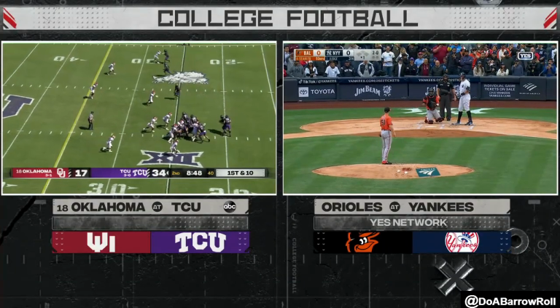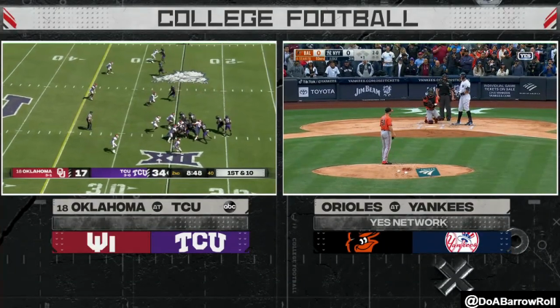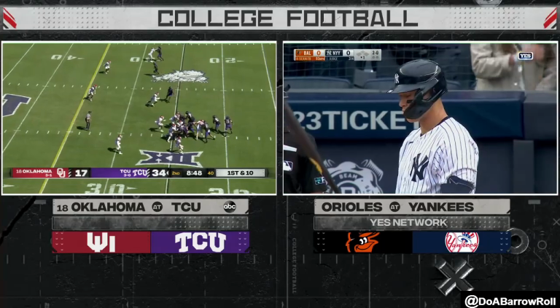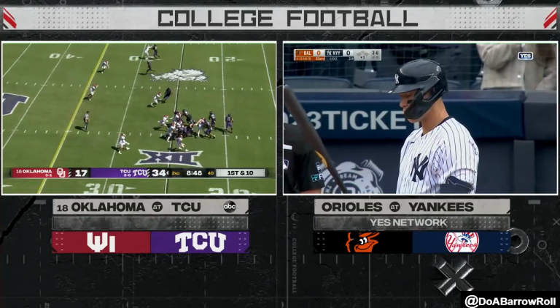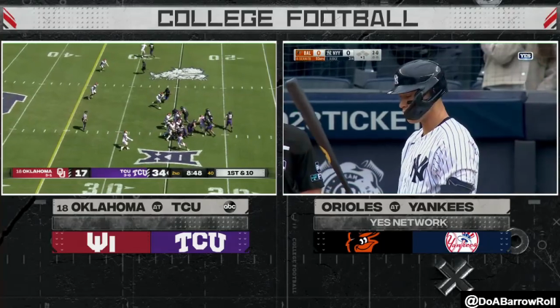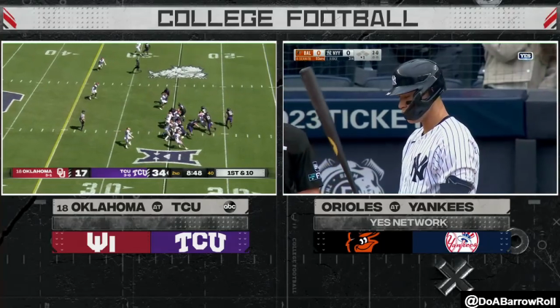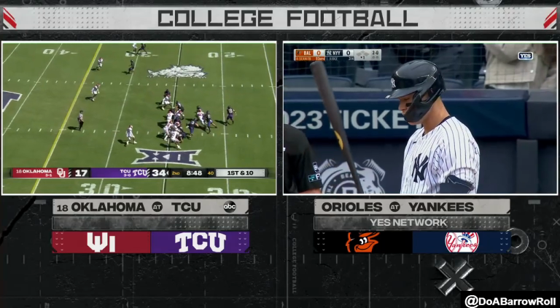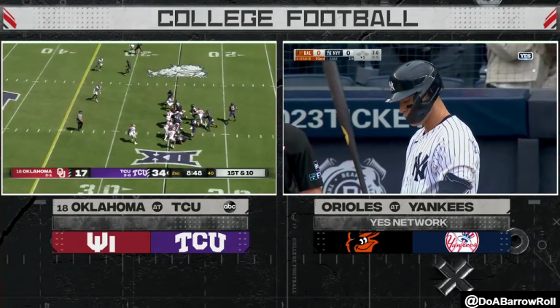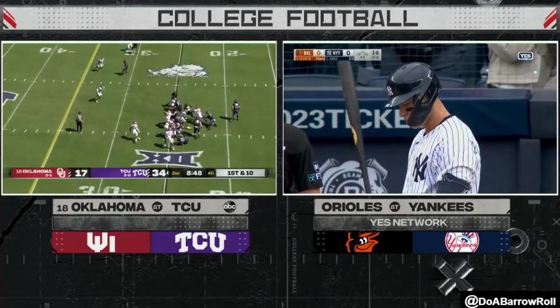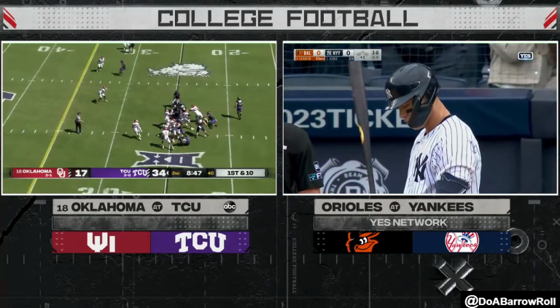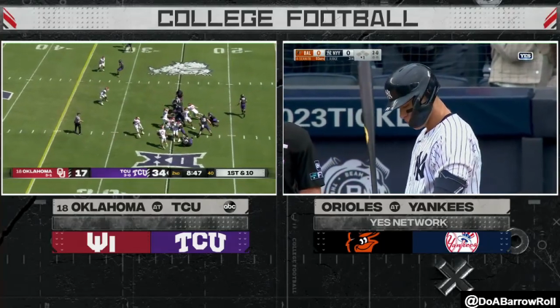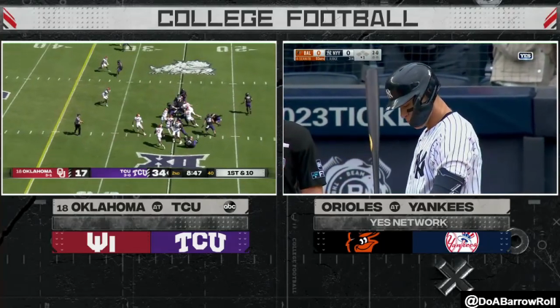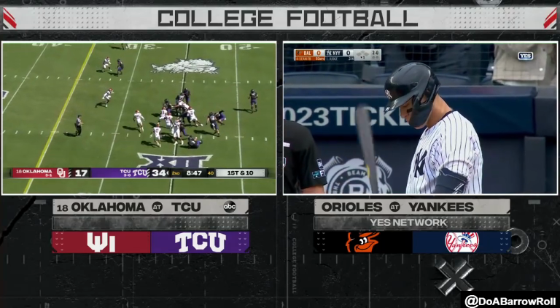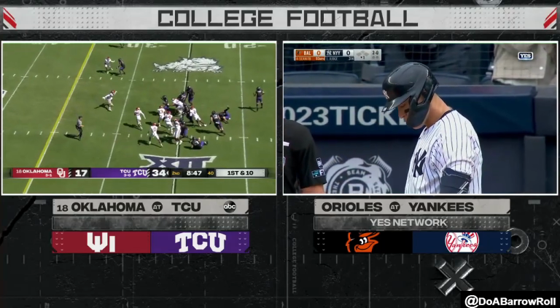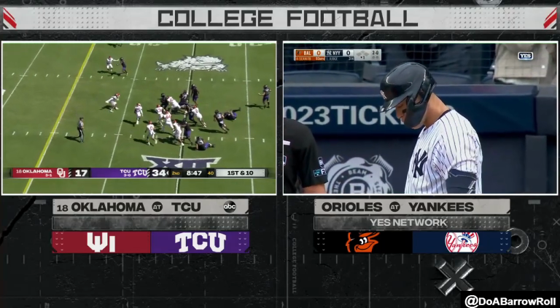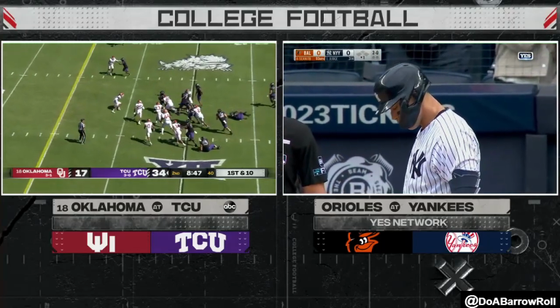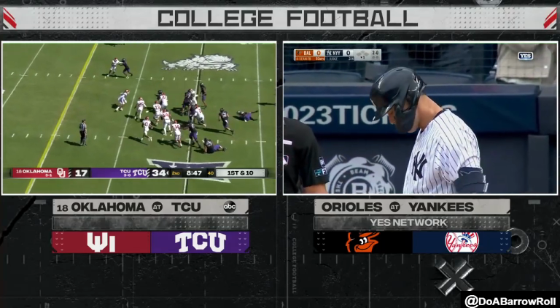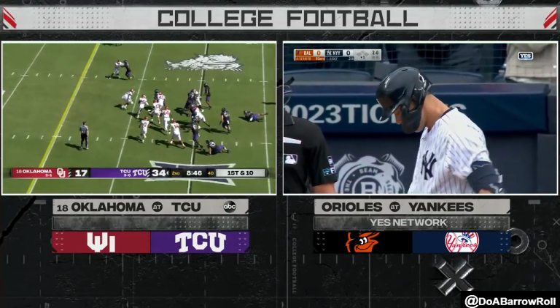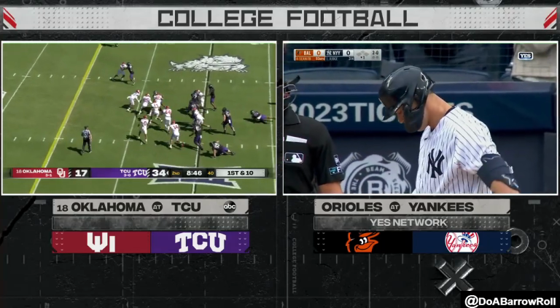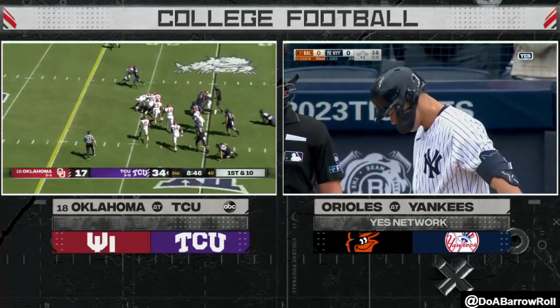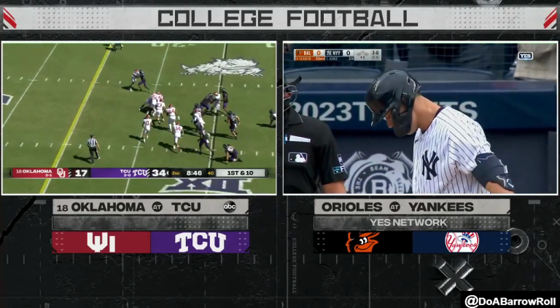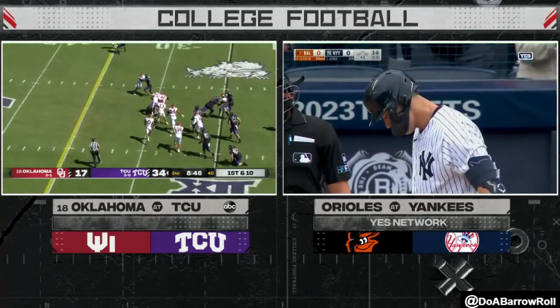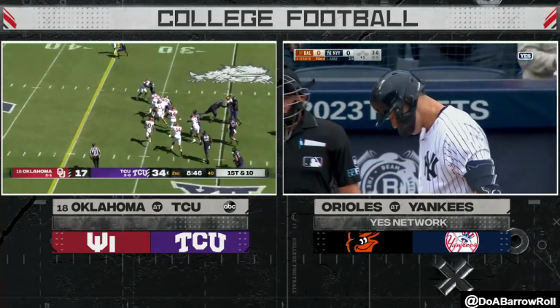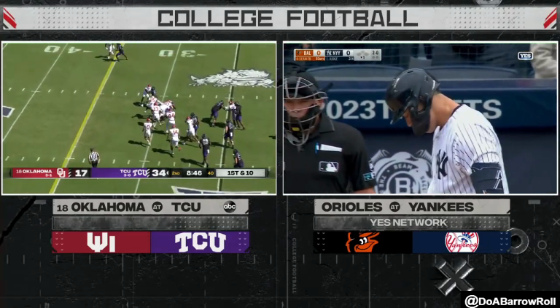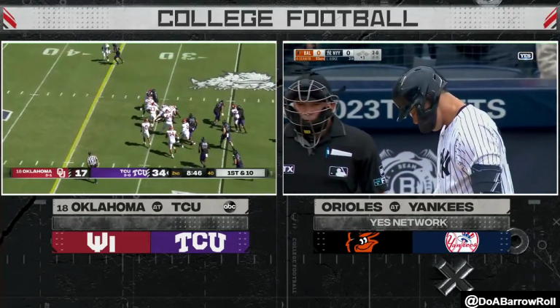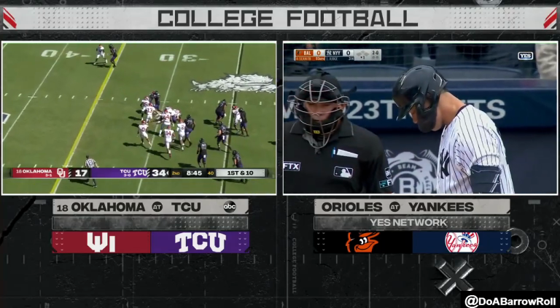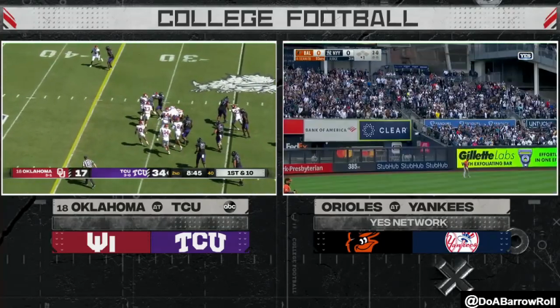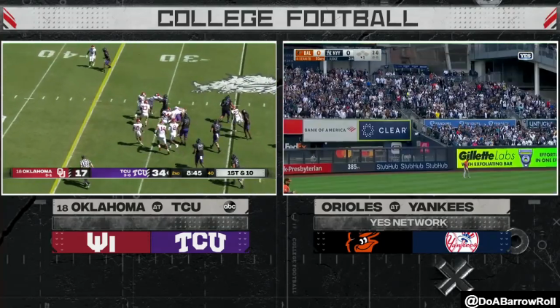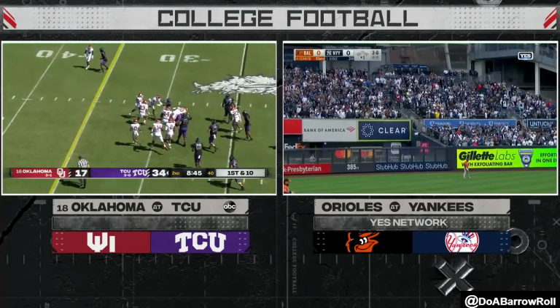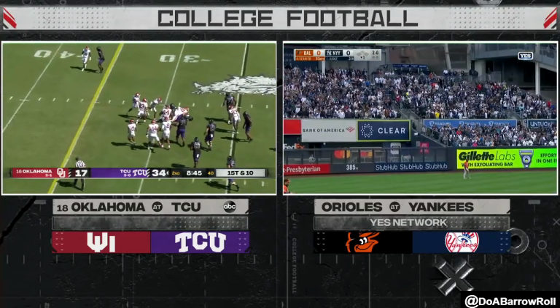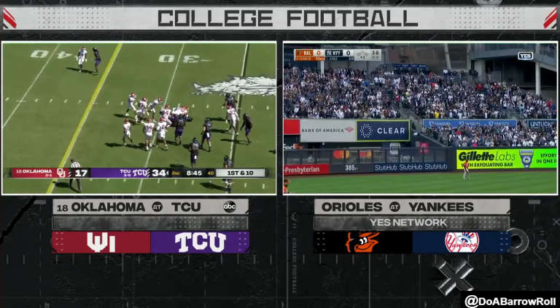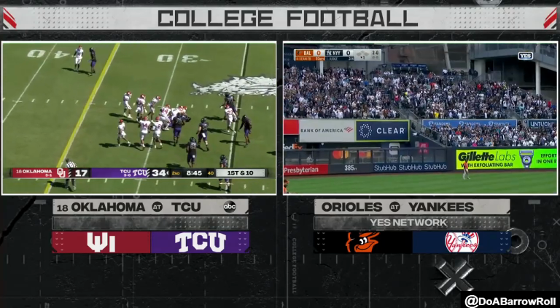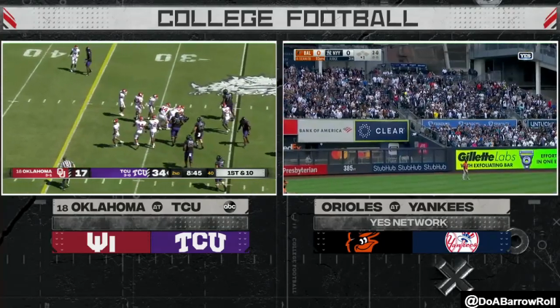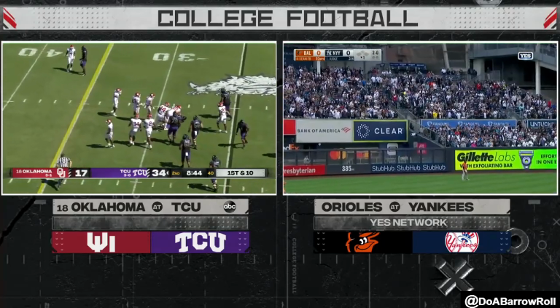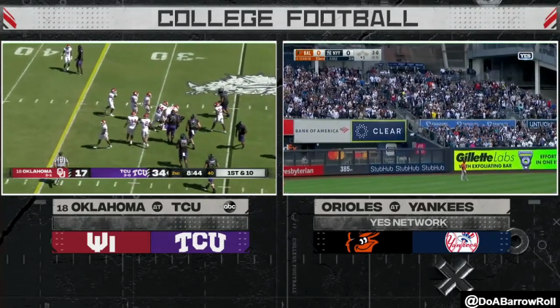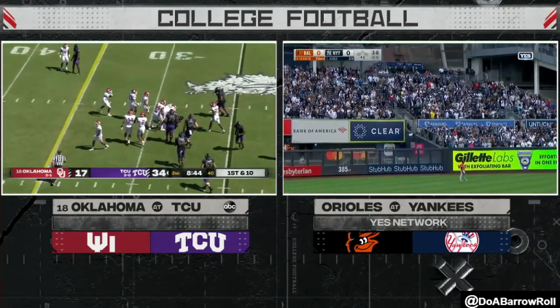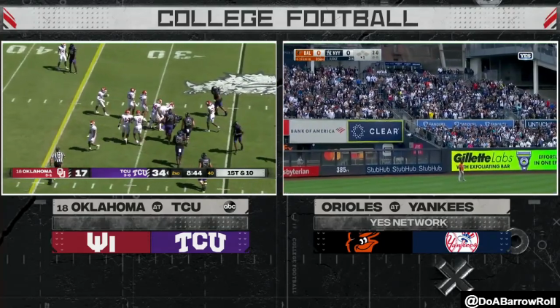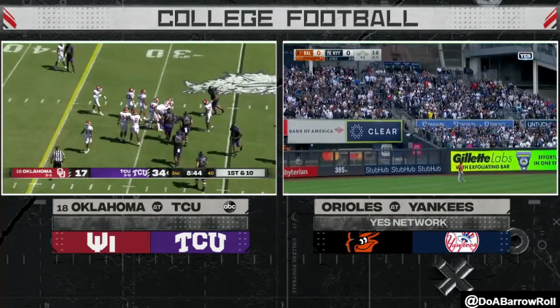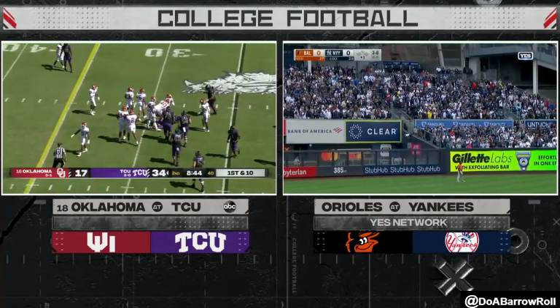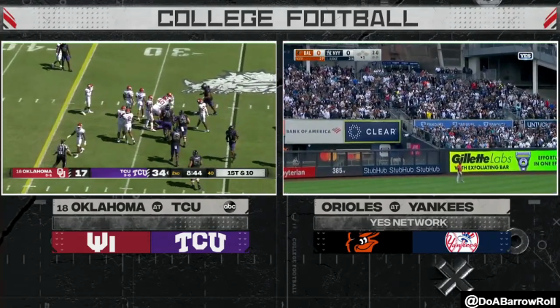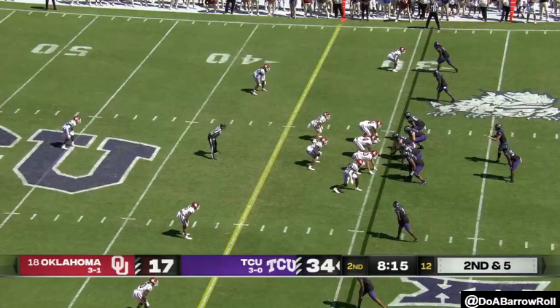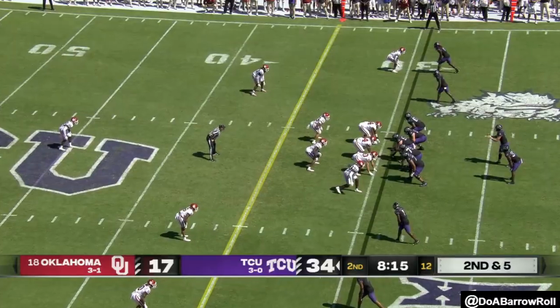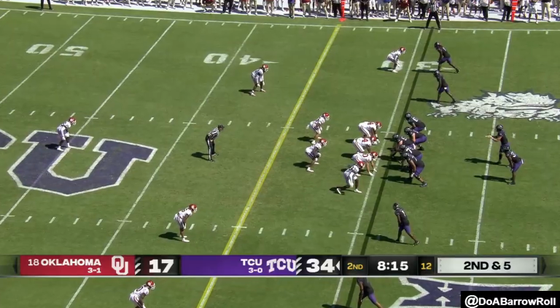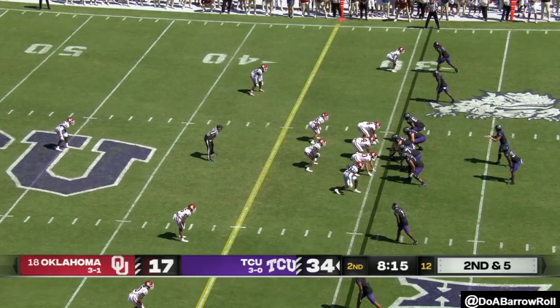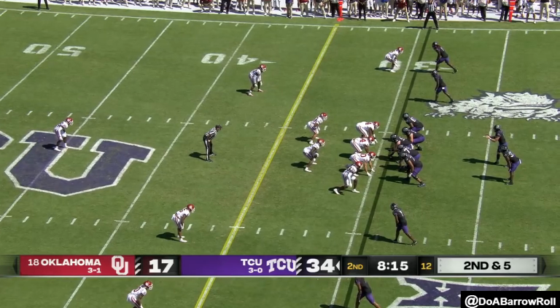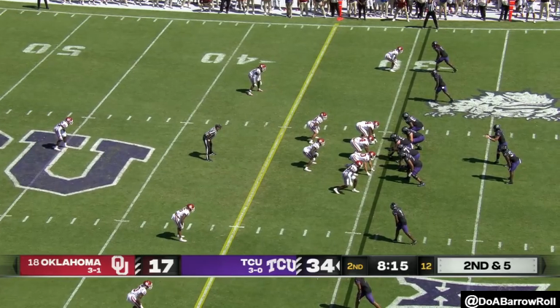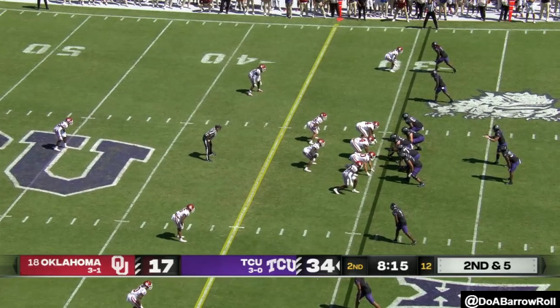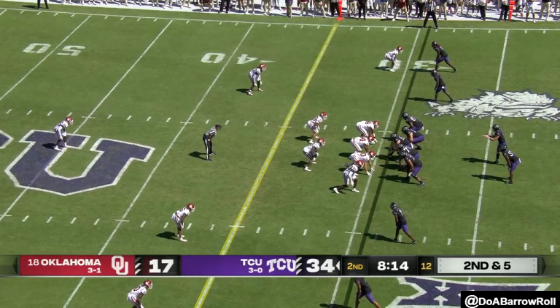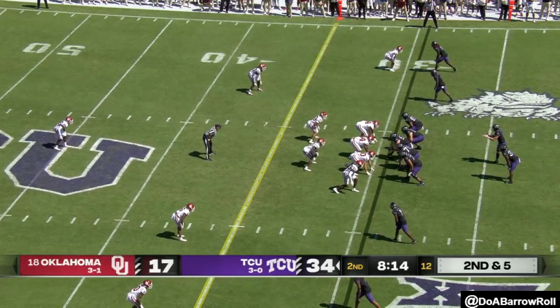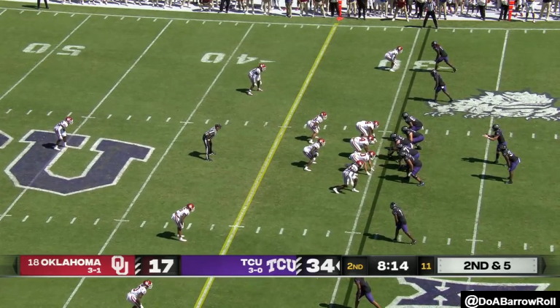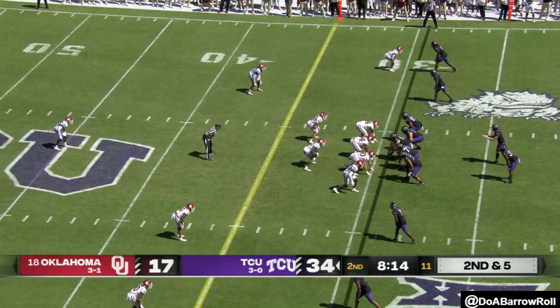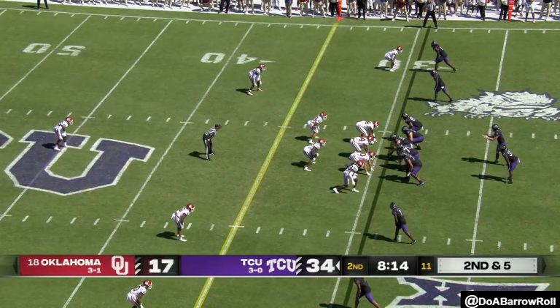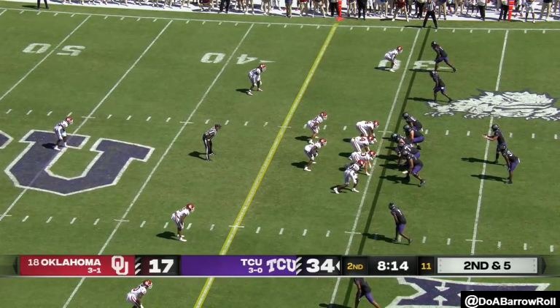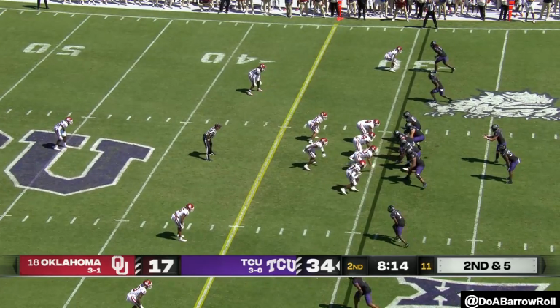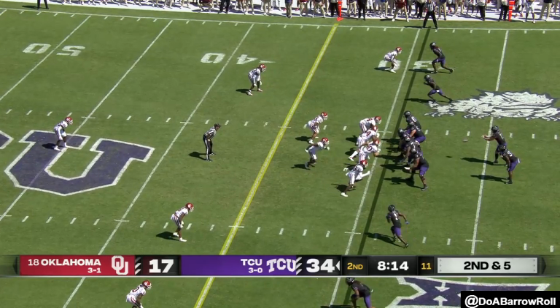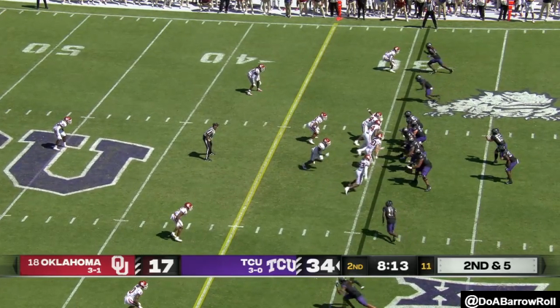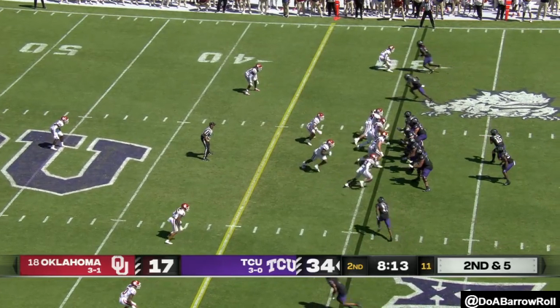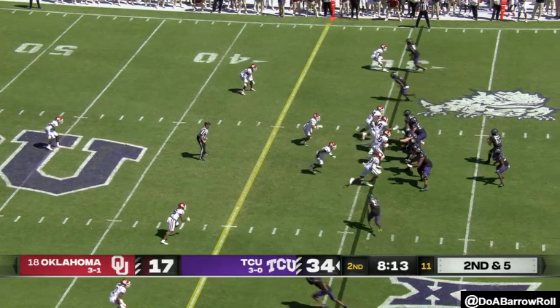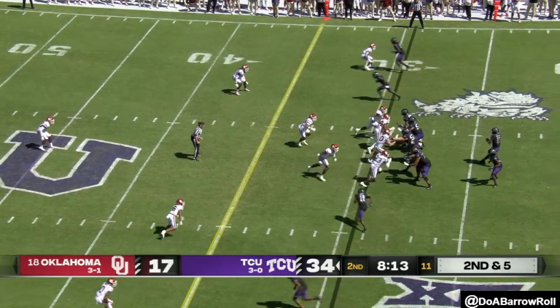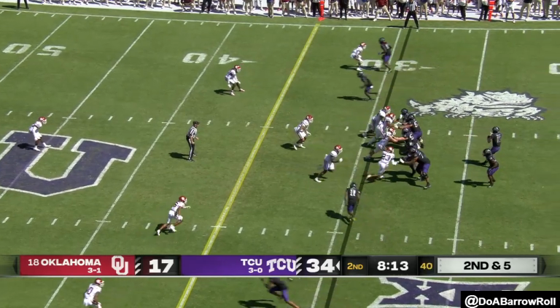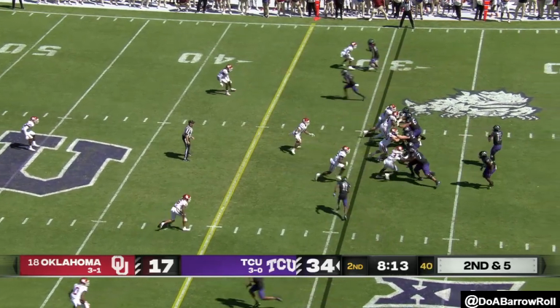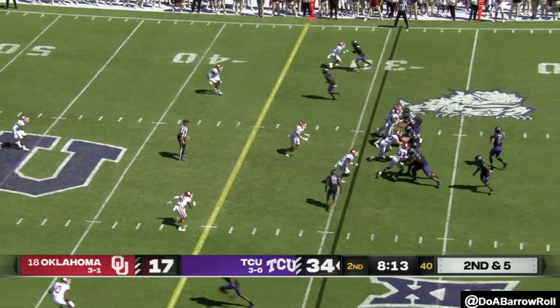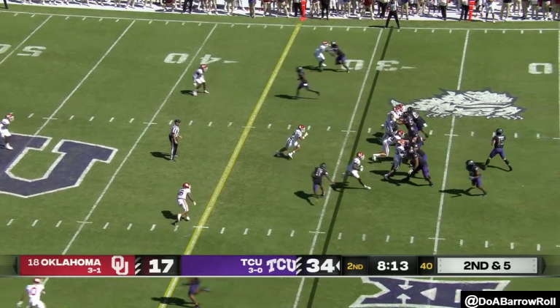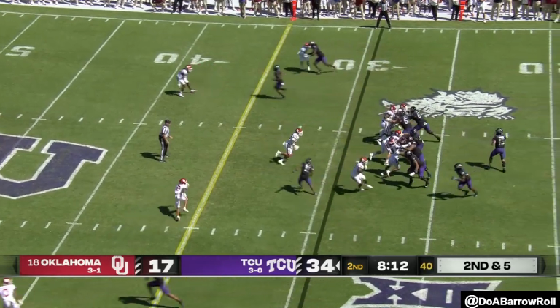Mercado with the touchdown! TCU leads 2-0.